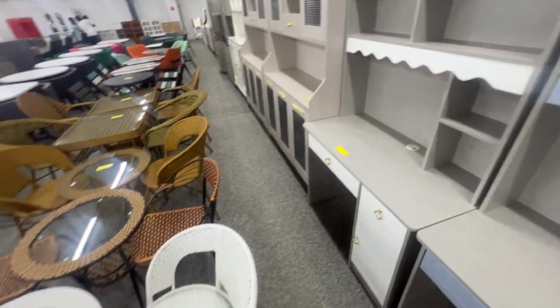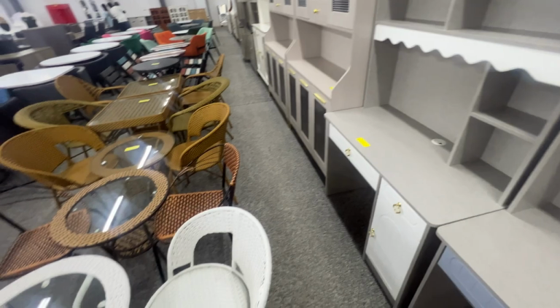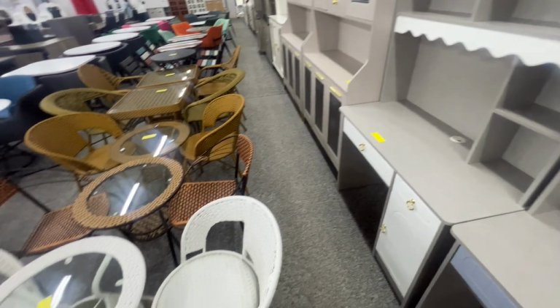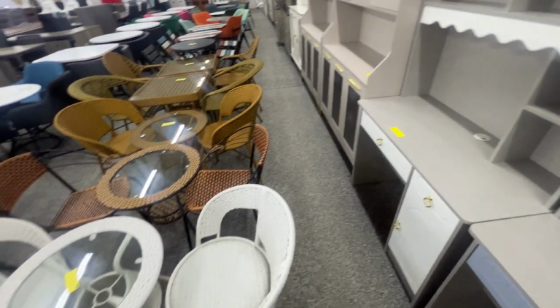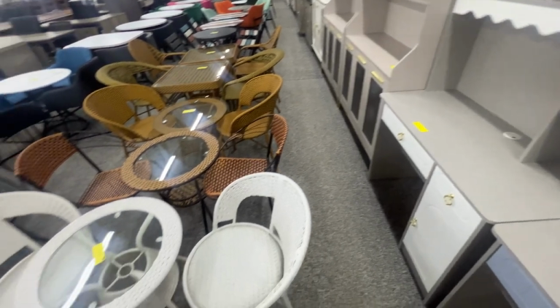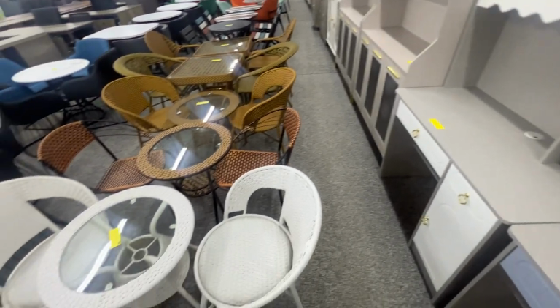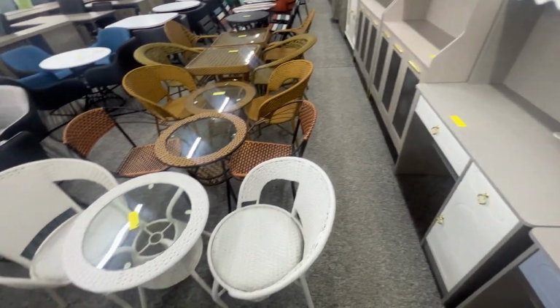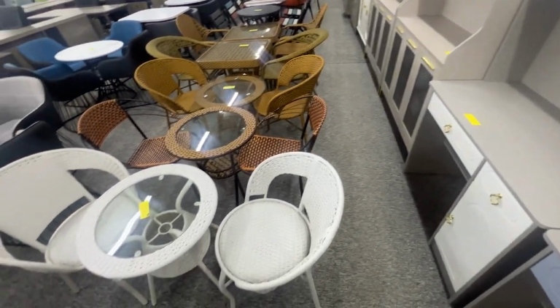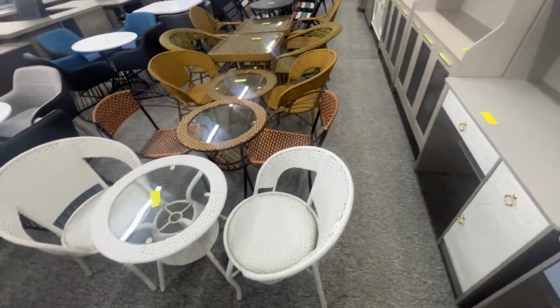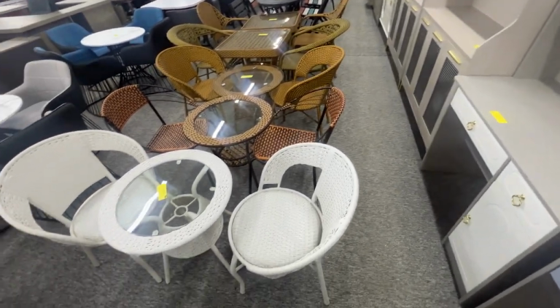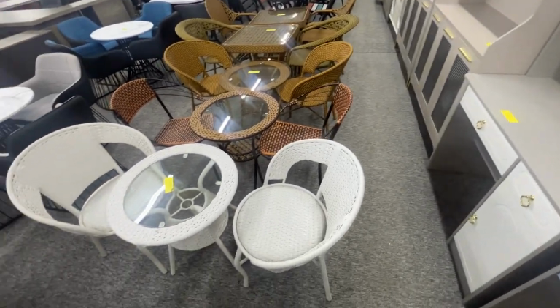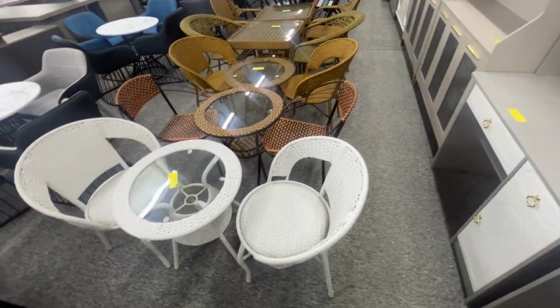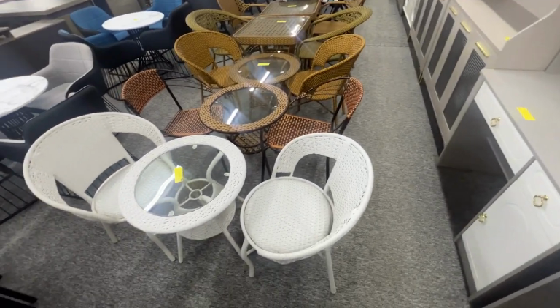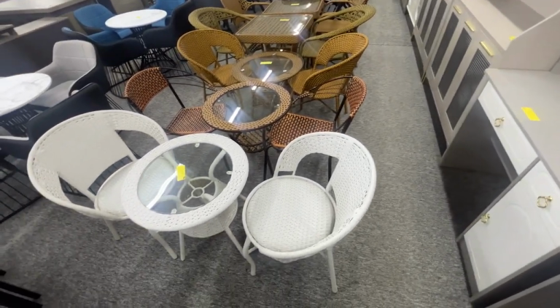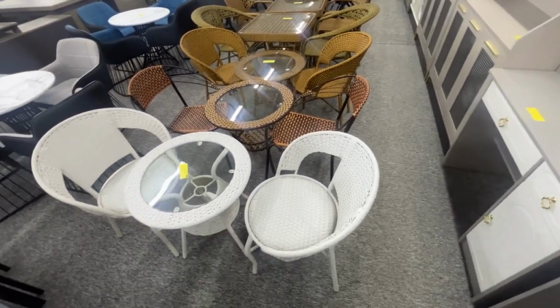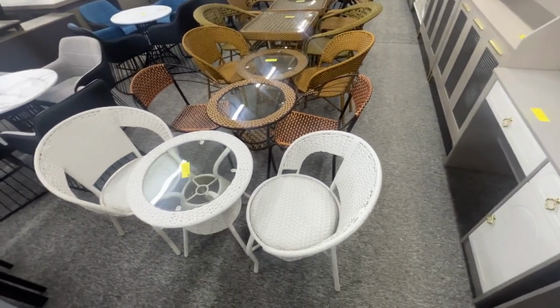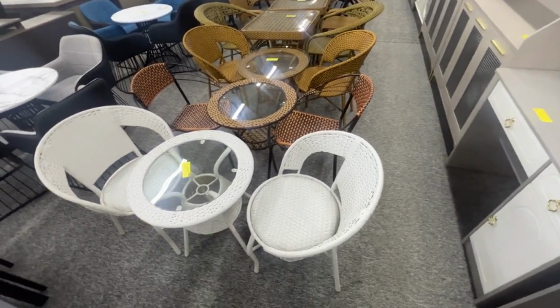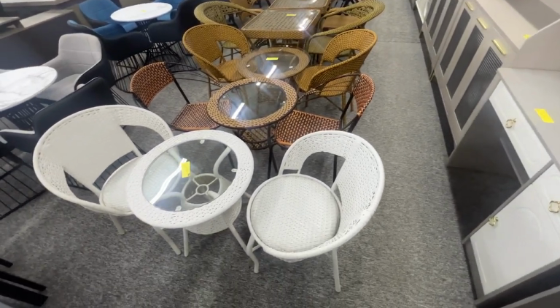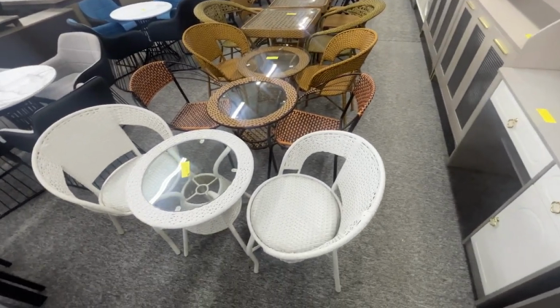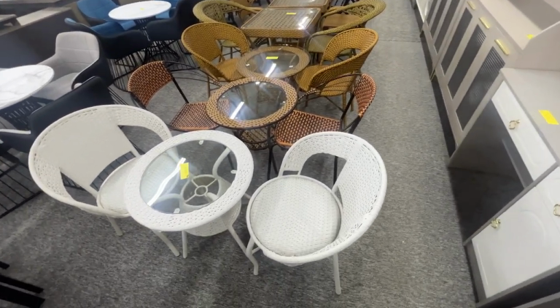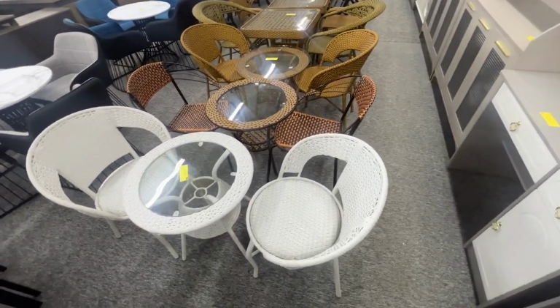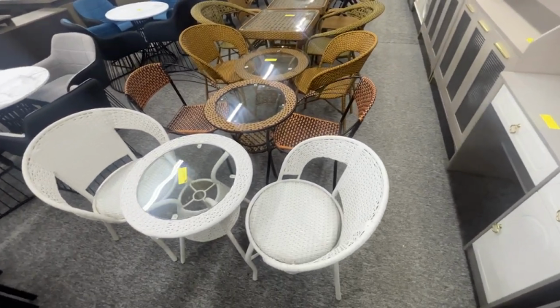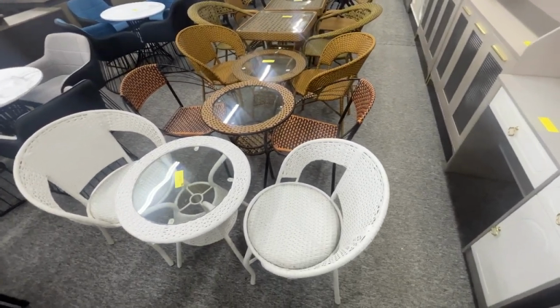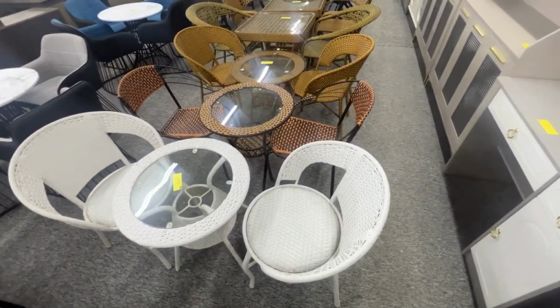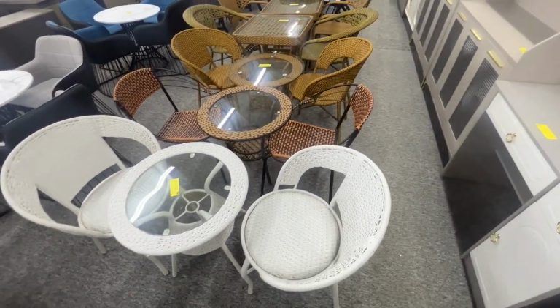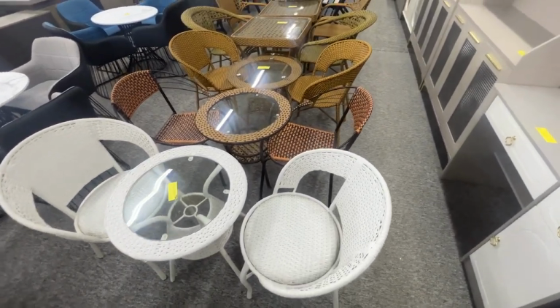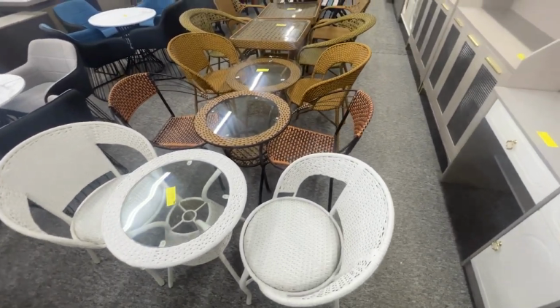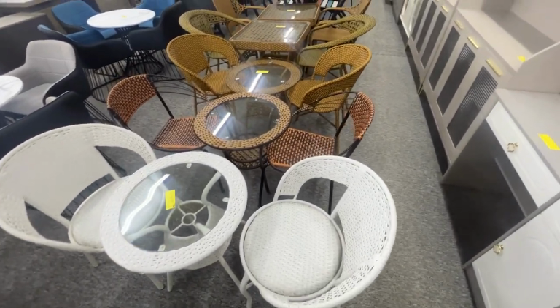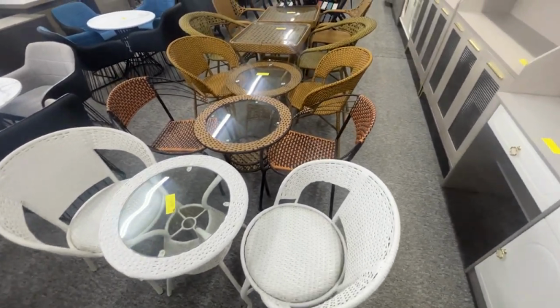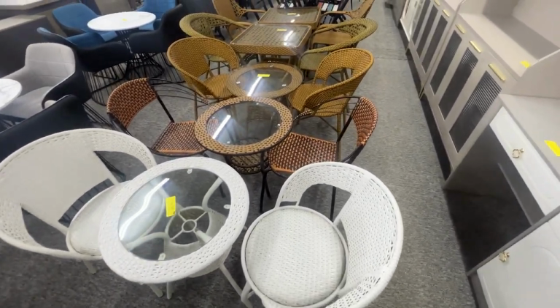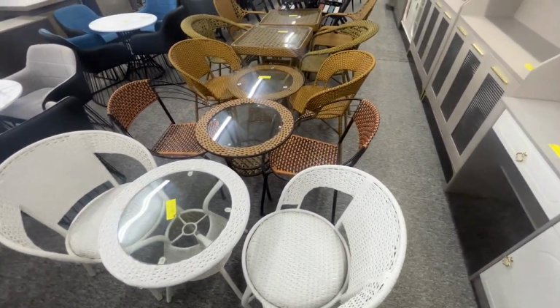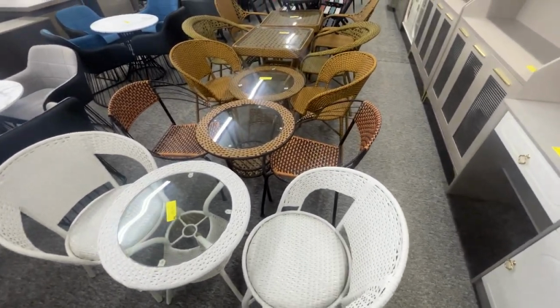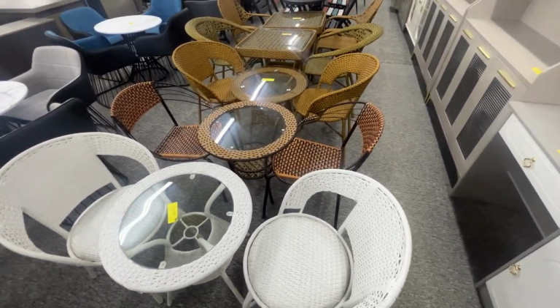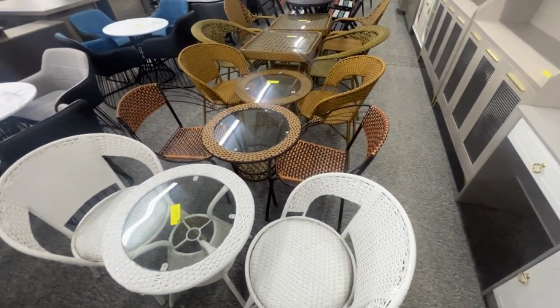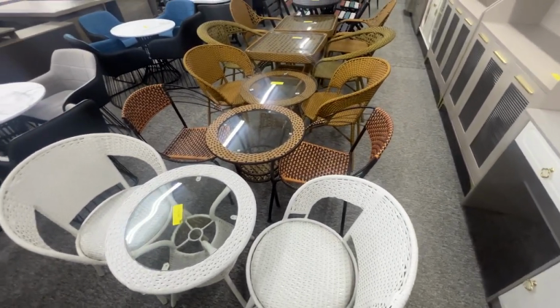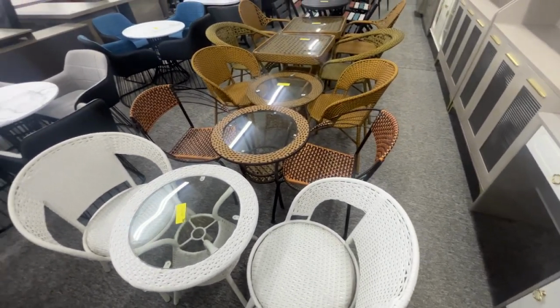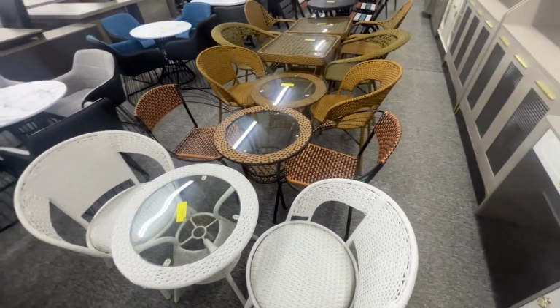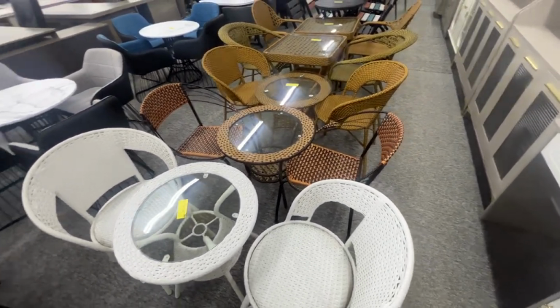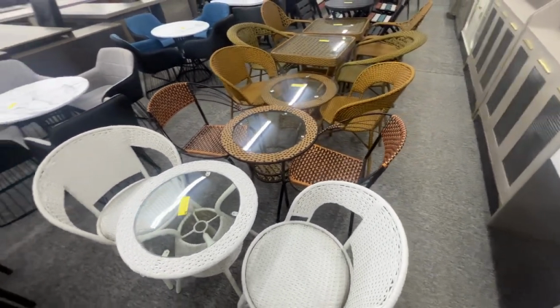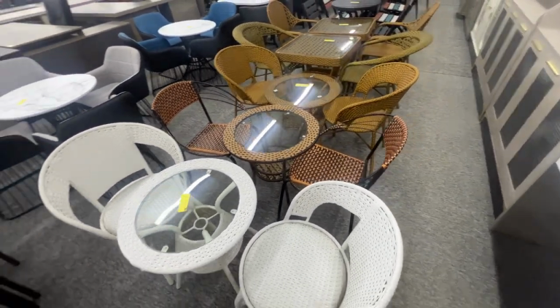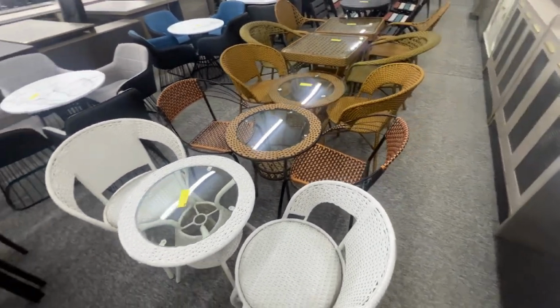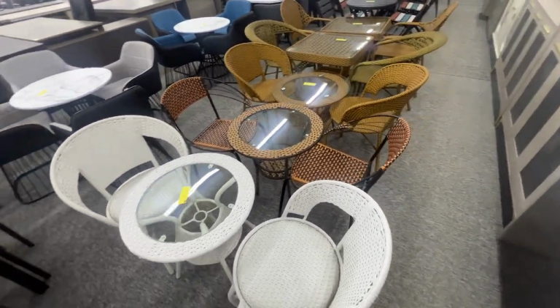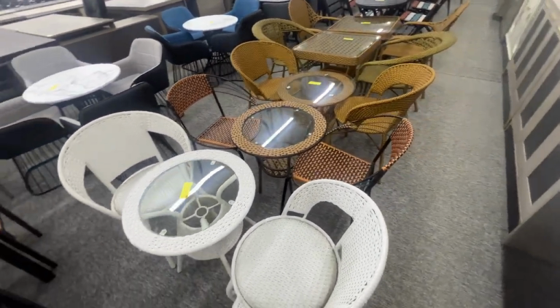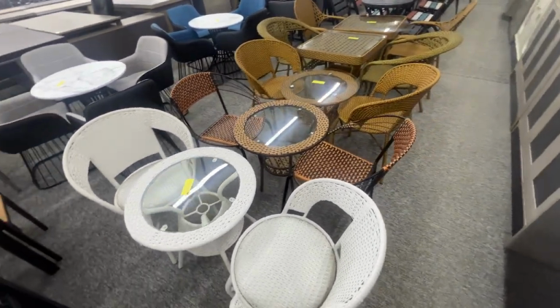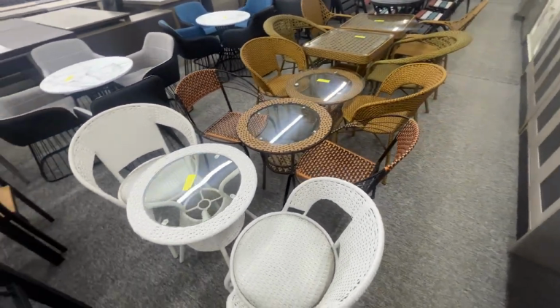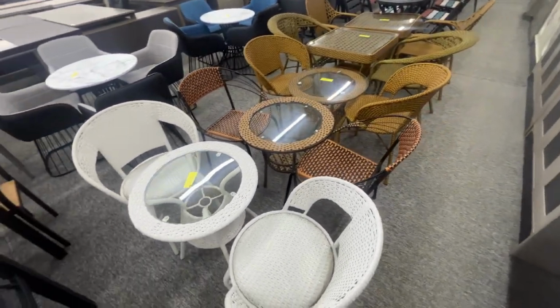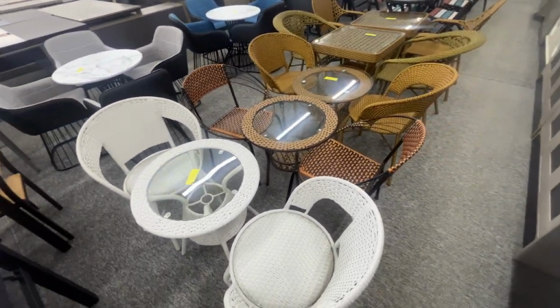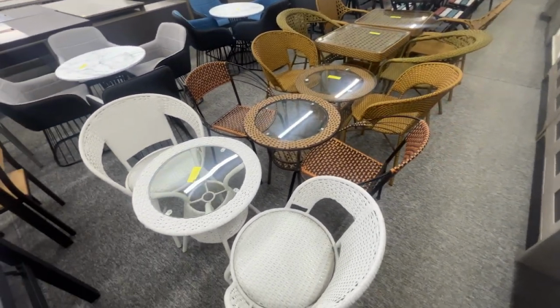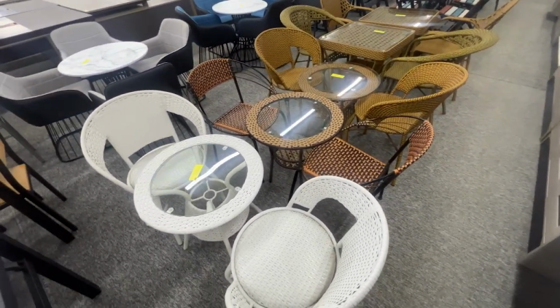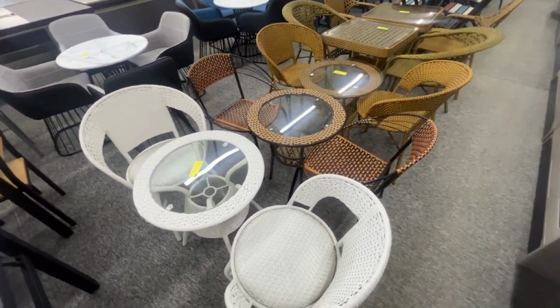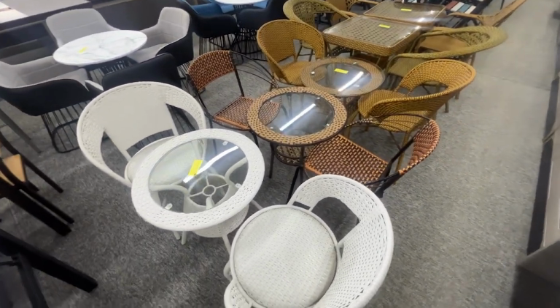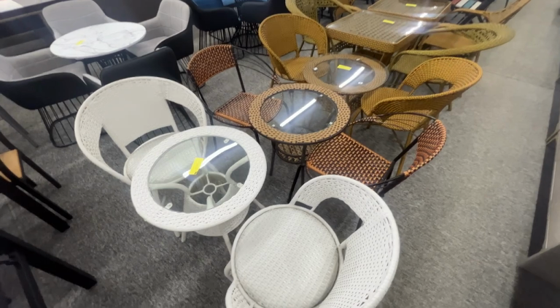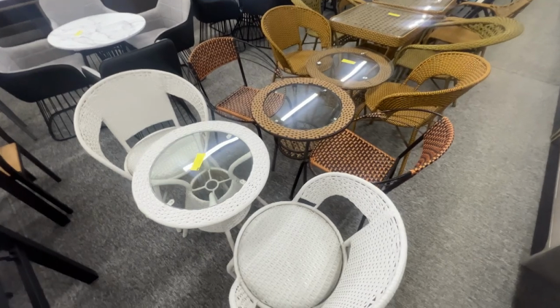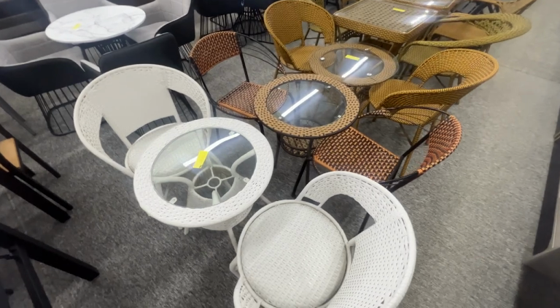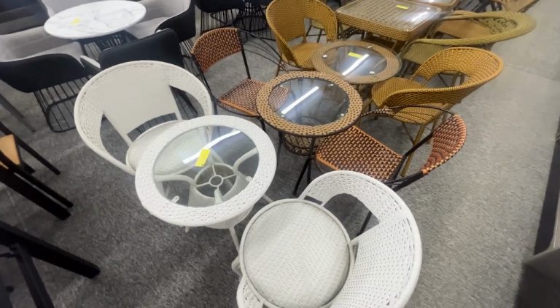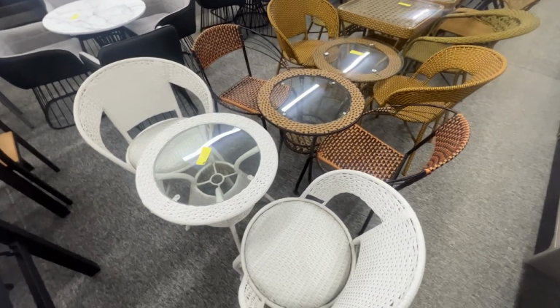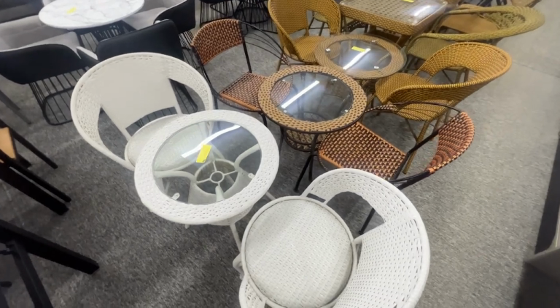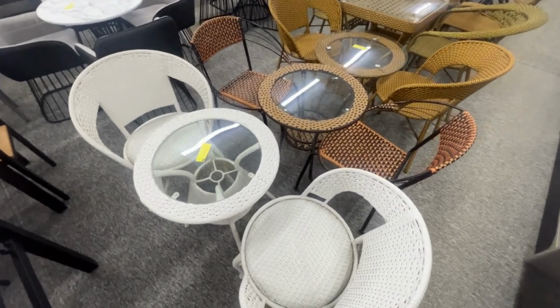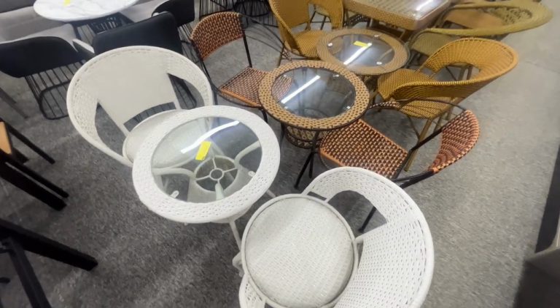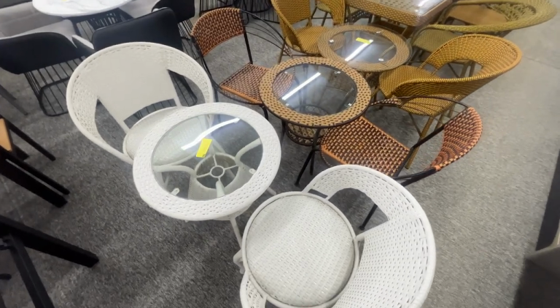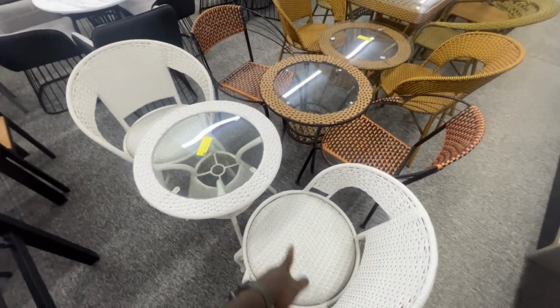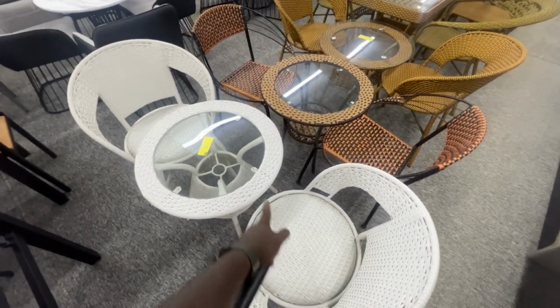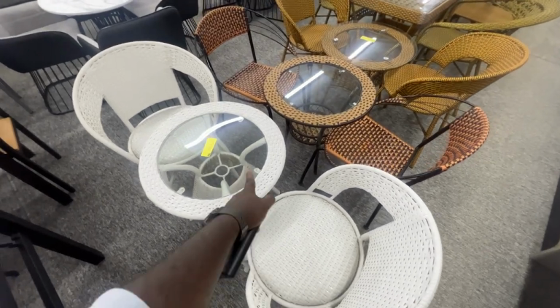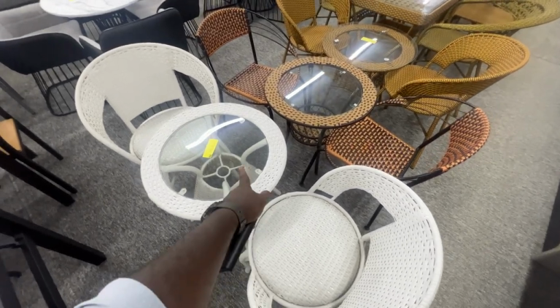These look like something you can put outside on the patio and stuff like that. And this set is $200.